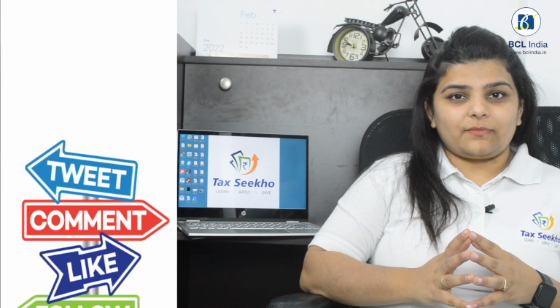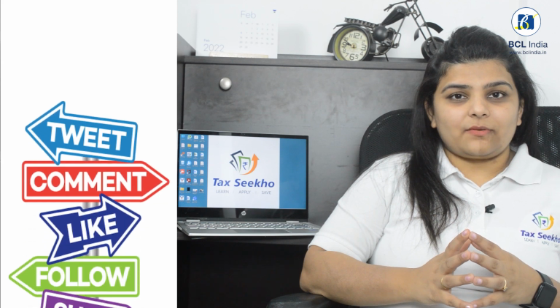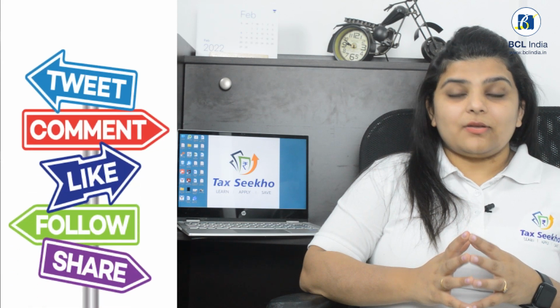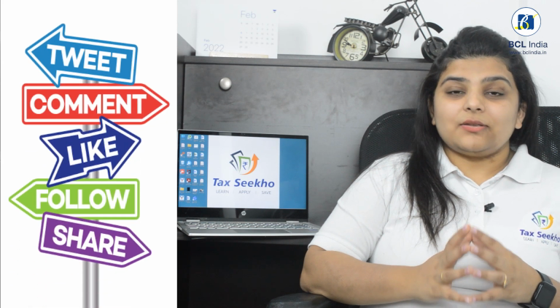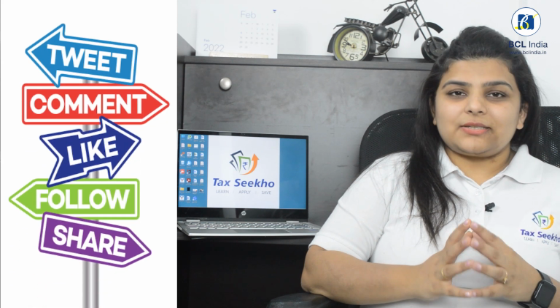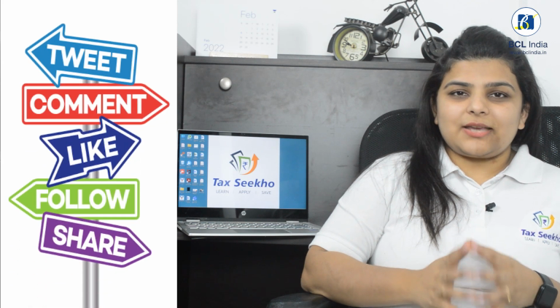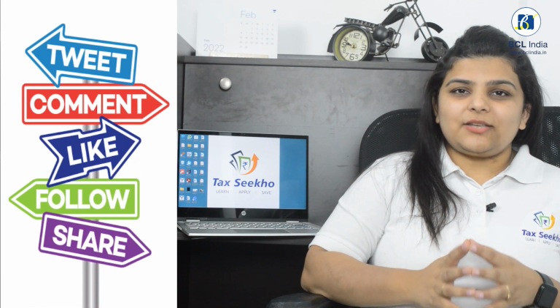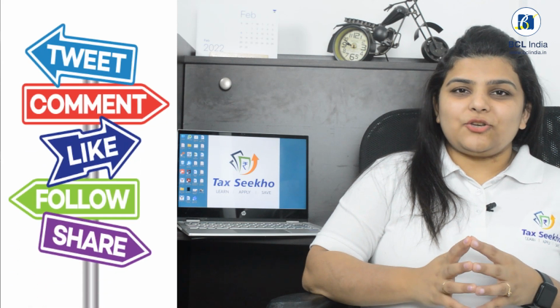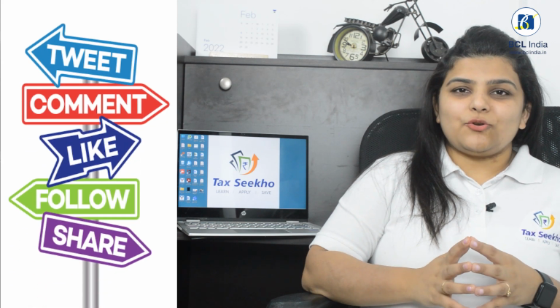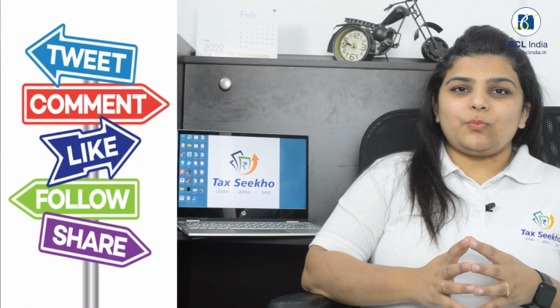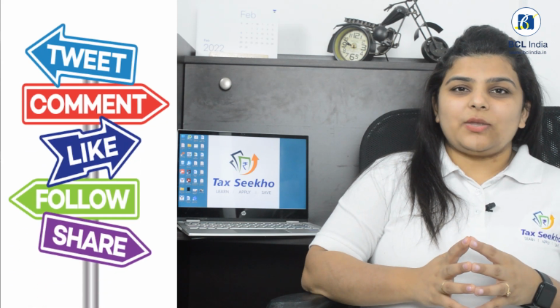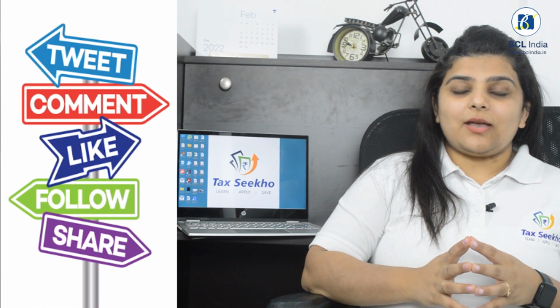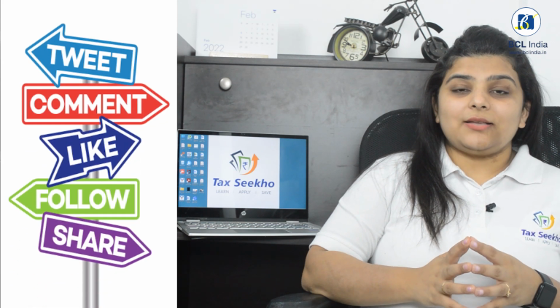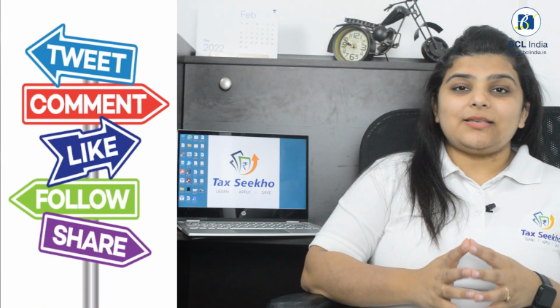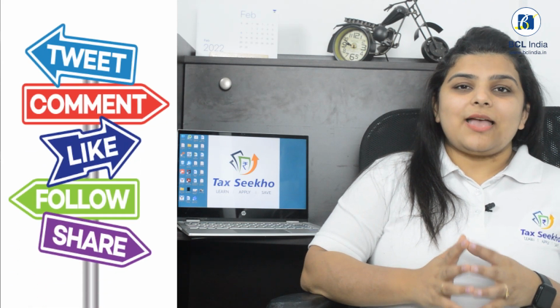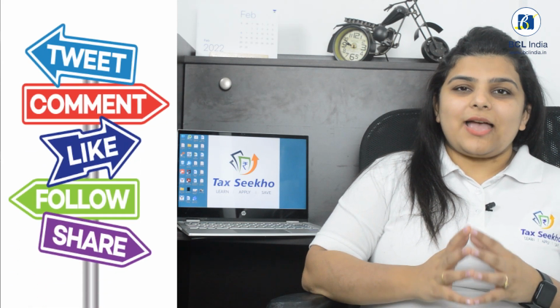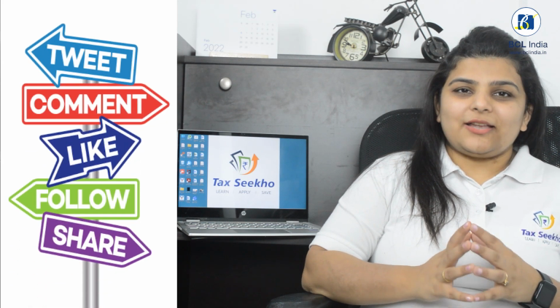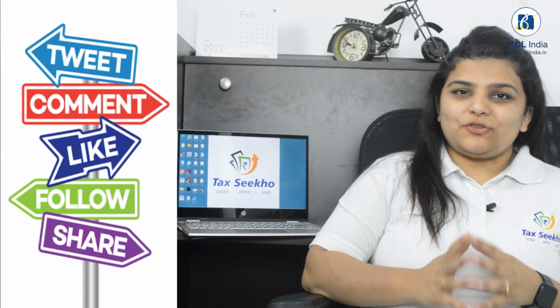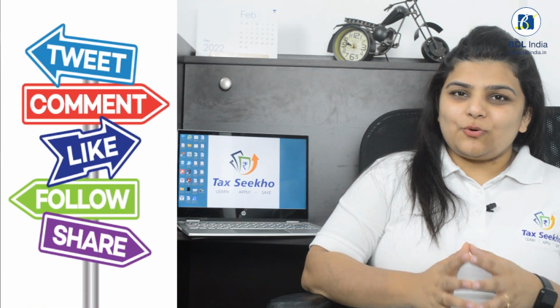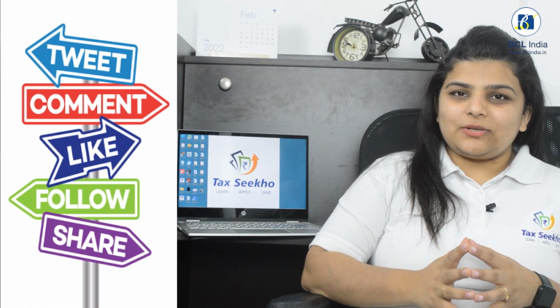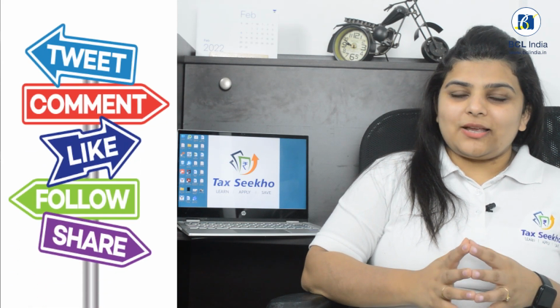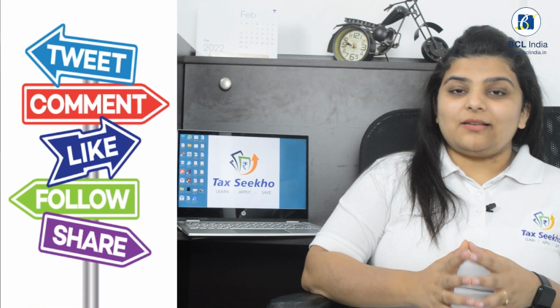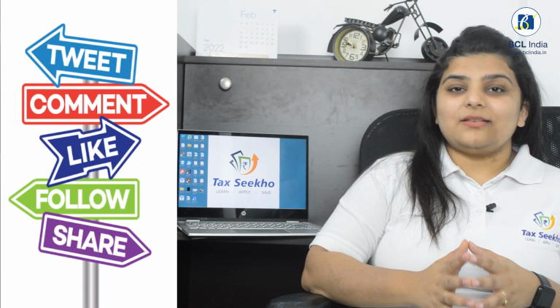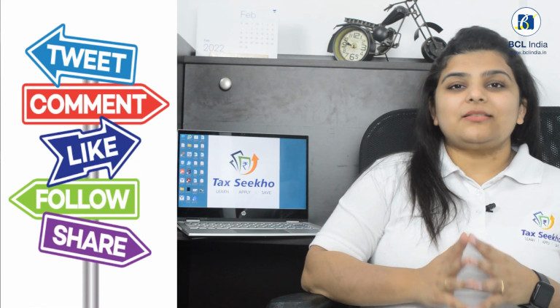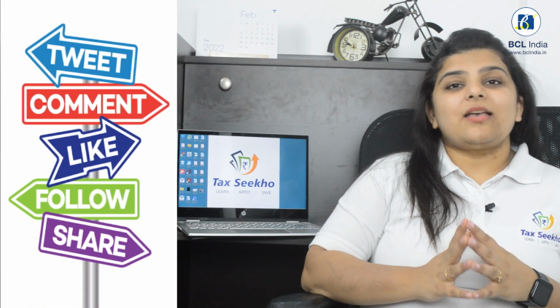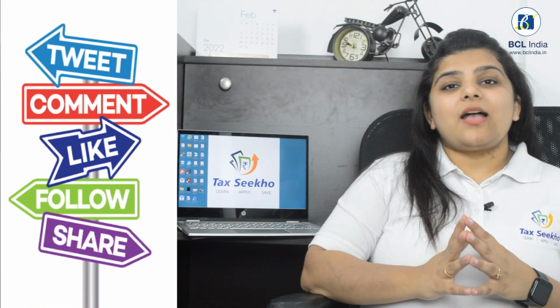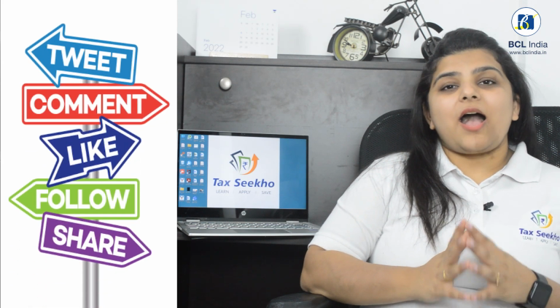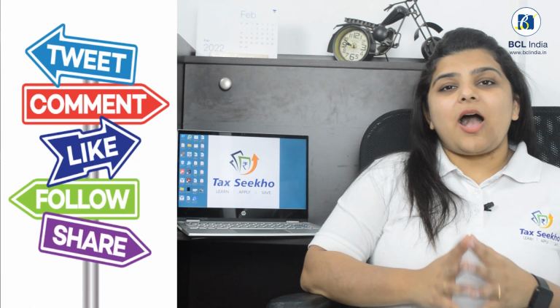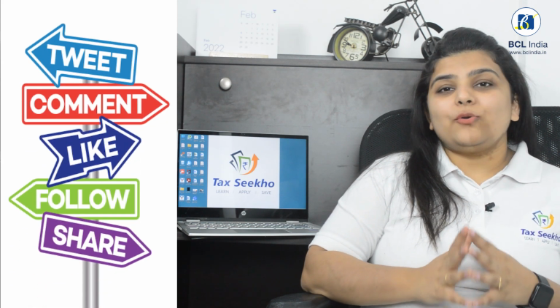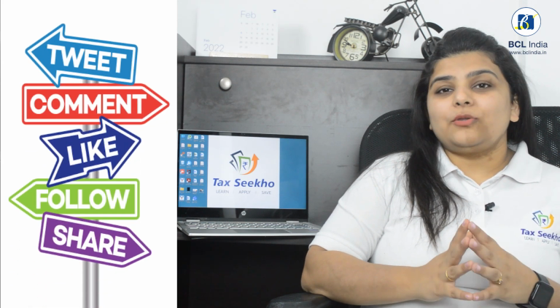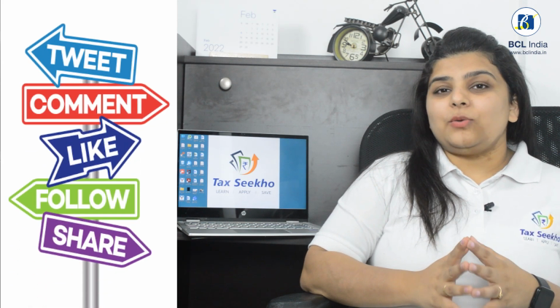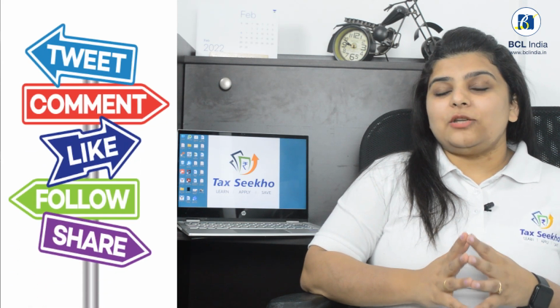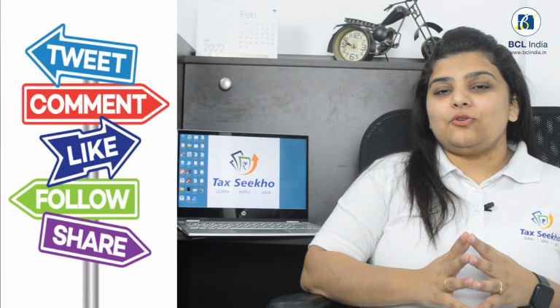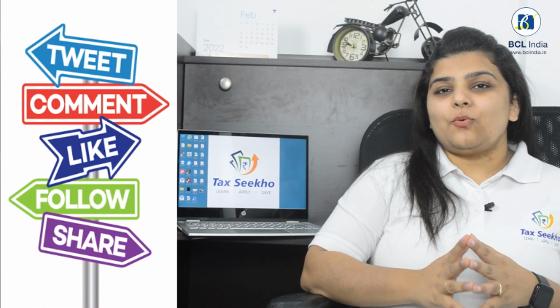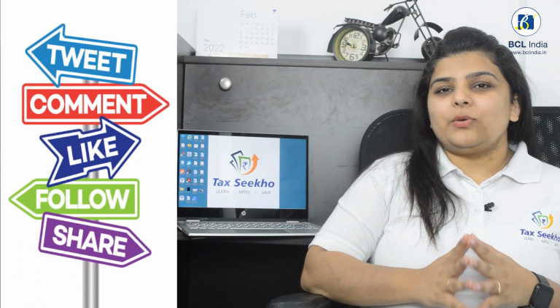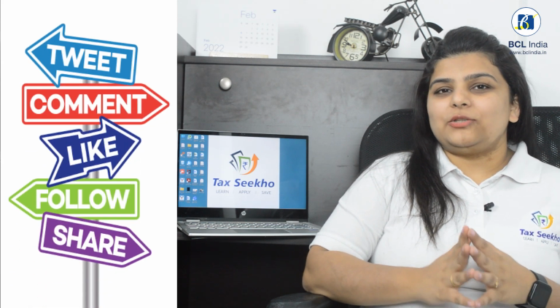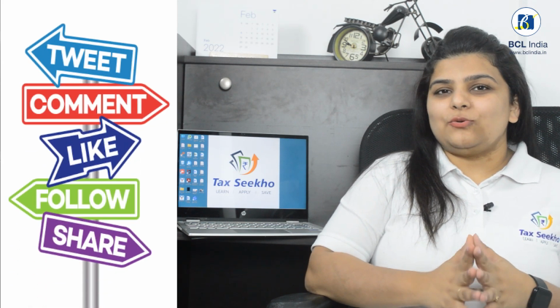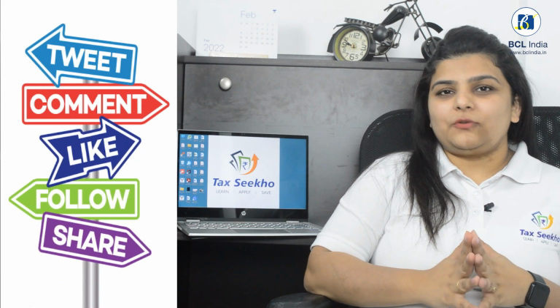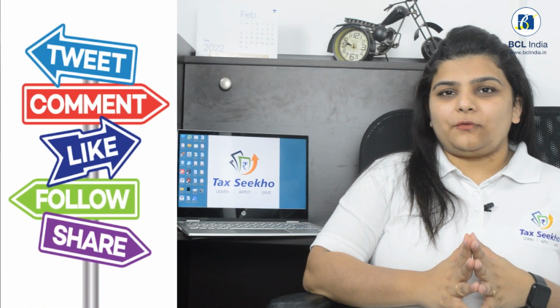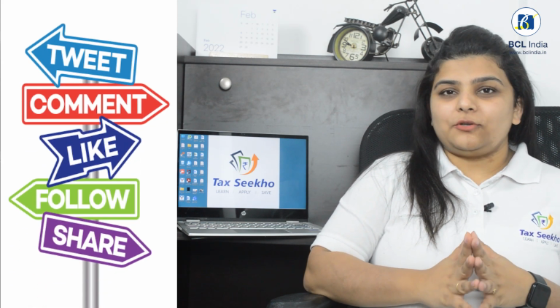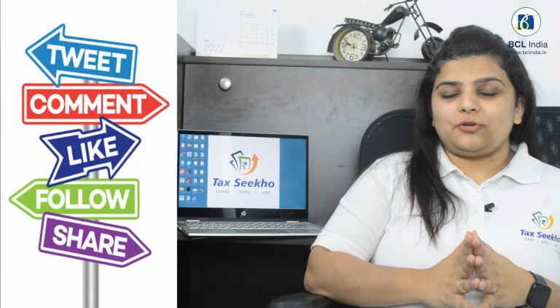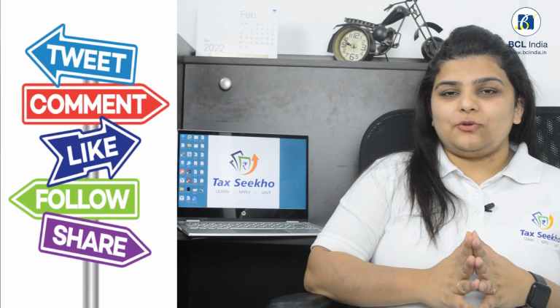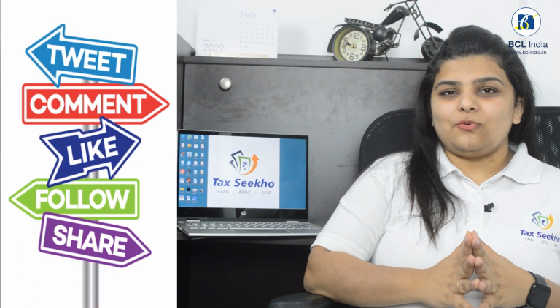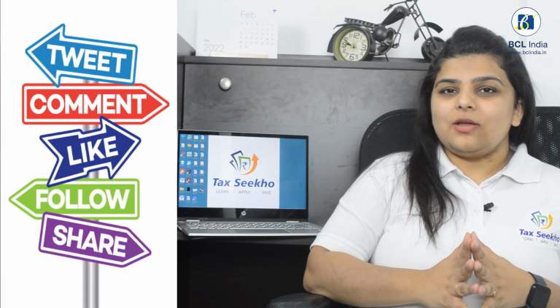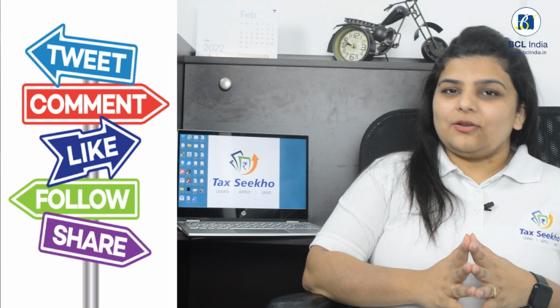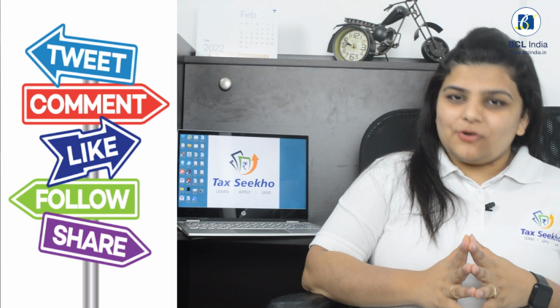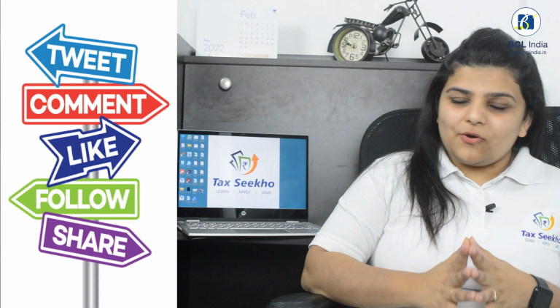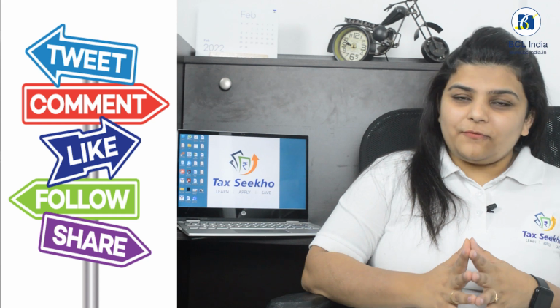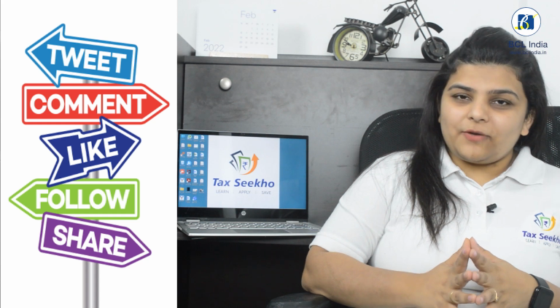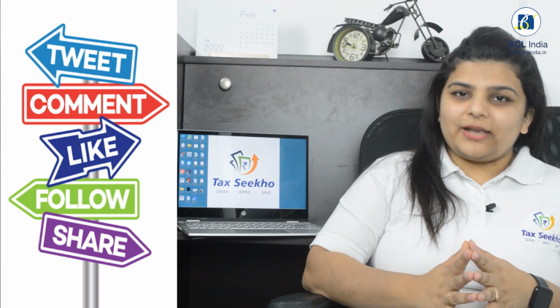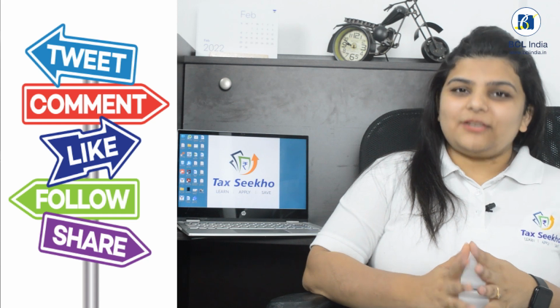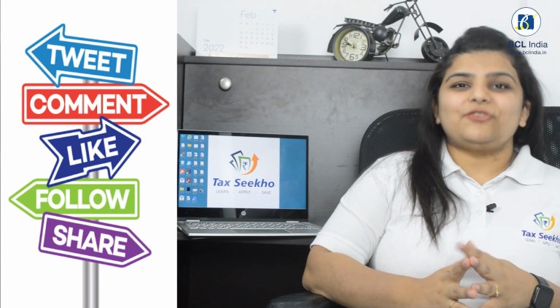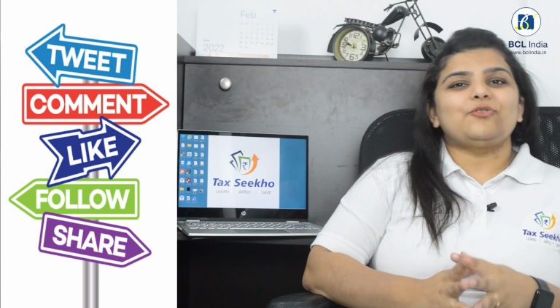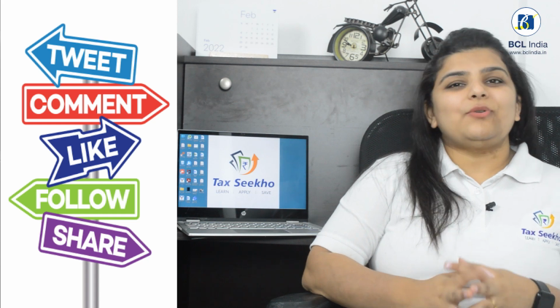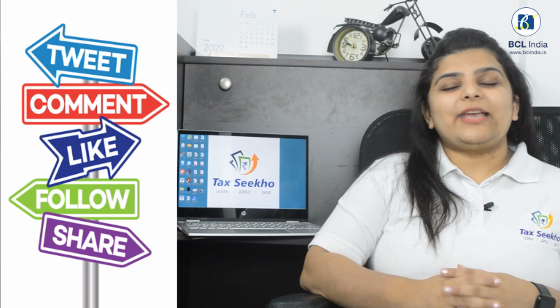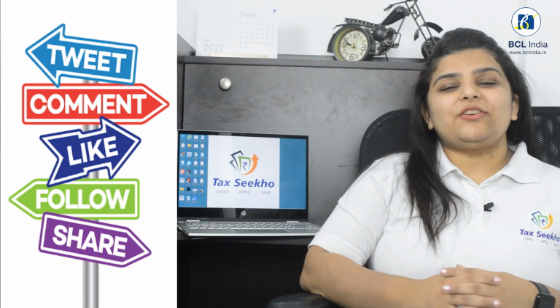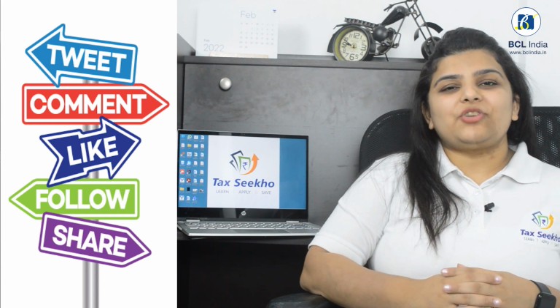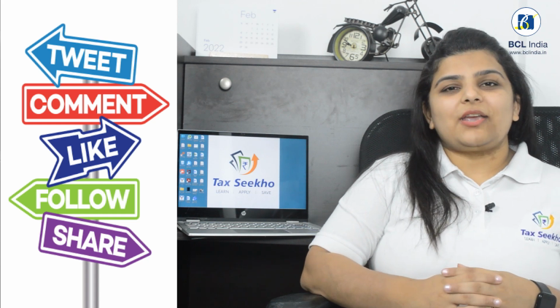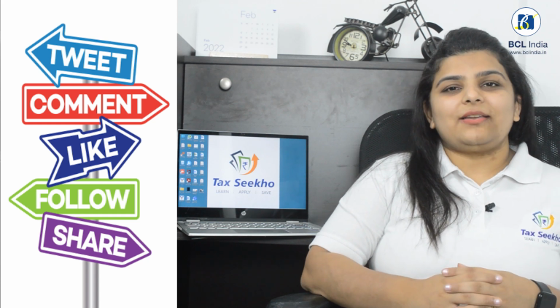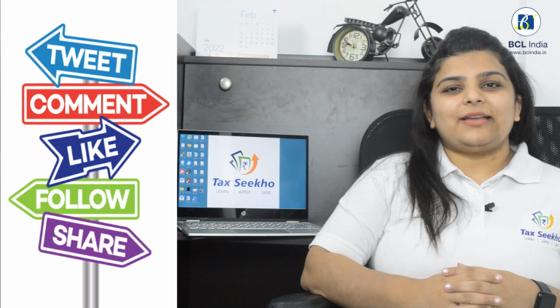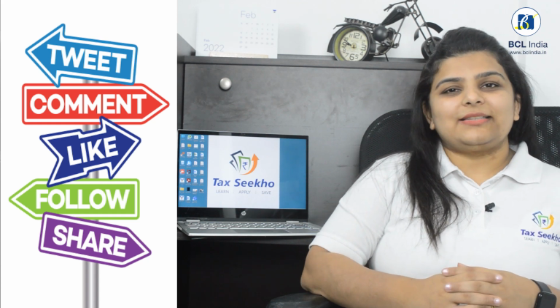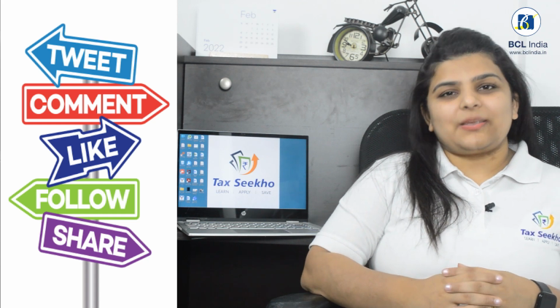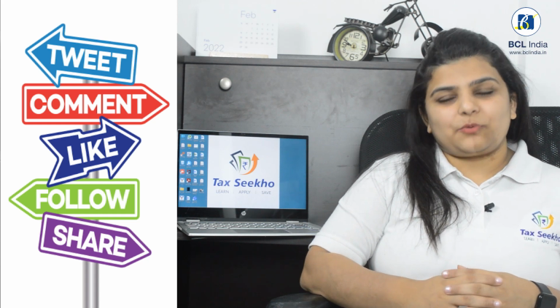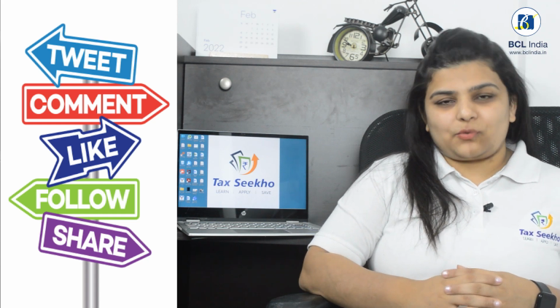Stay tuned with us and do tell us how the video was useful to you. Don't forget to like, share and subscribe.